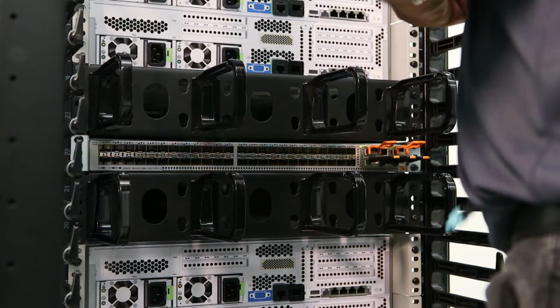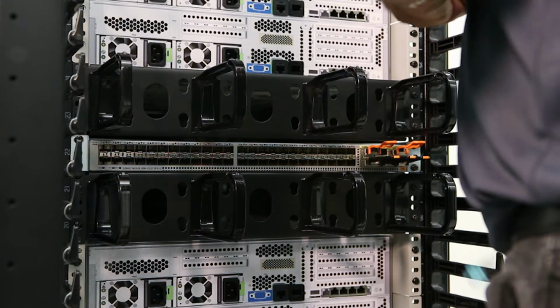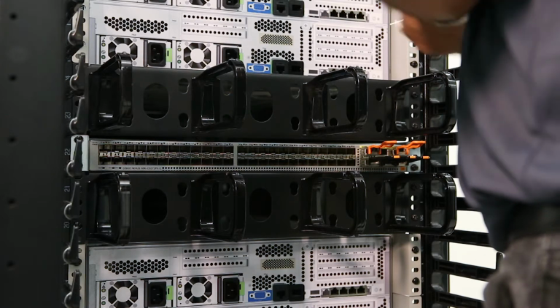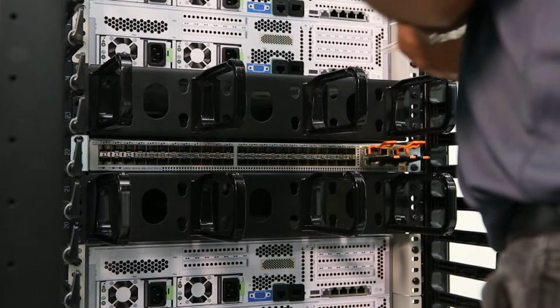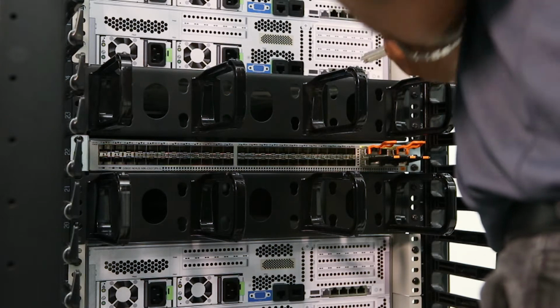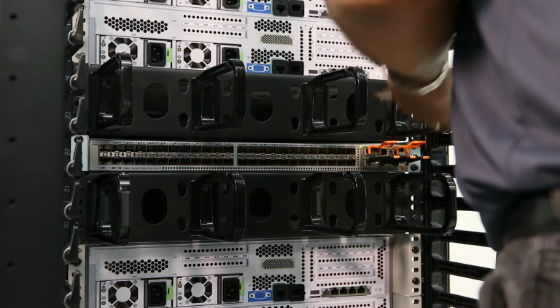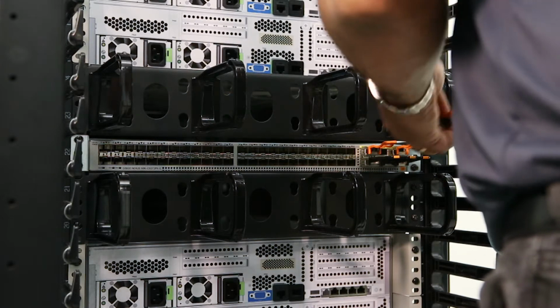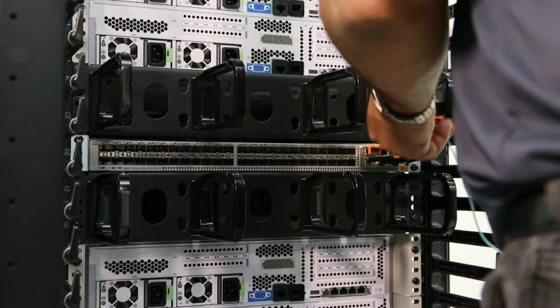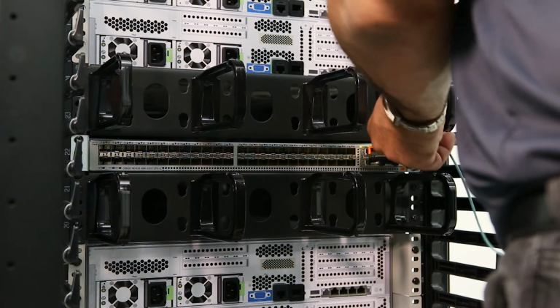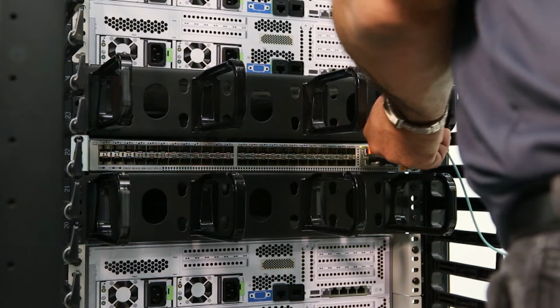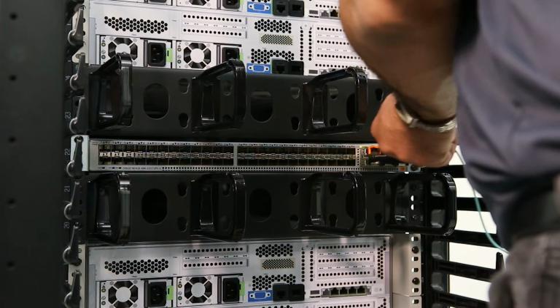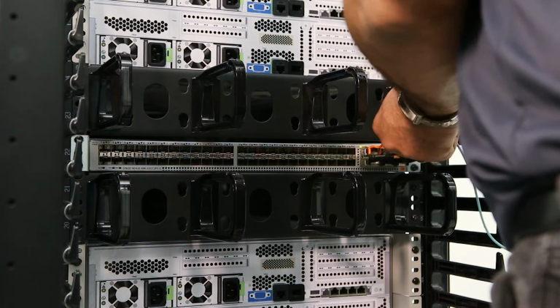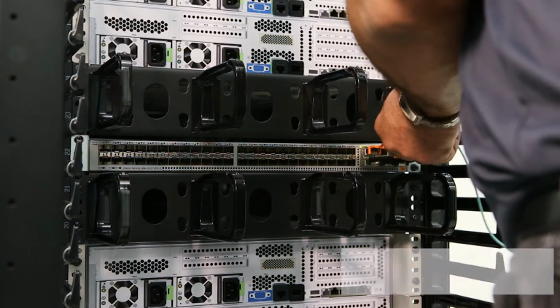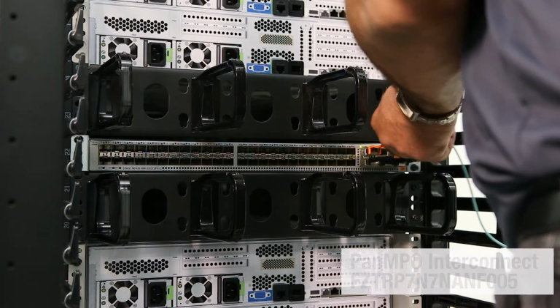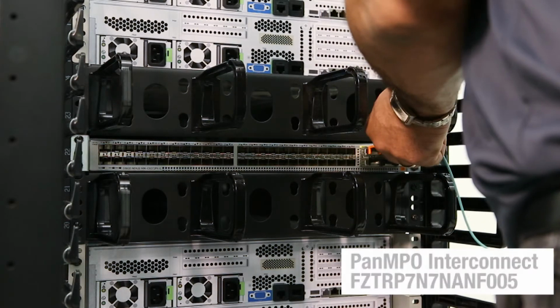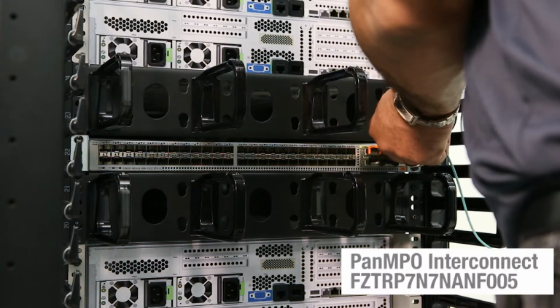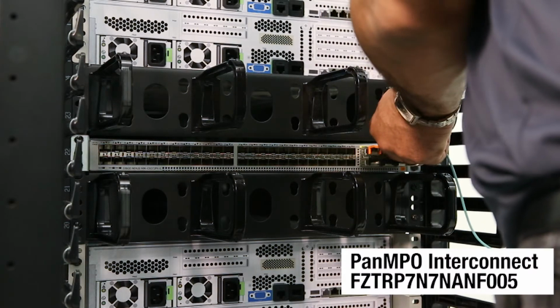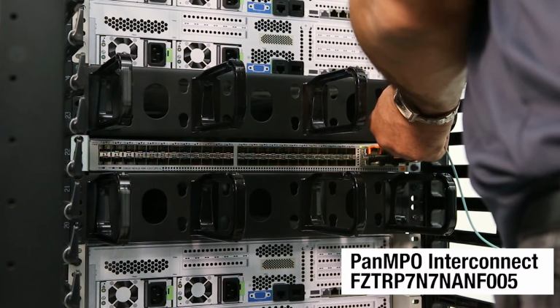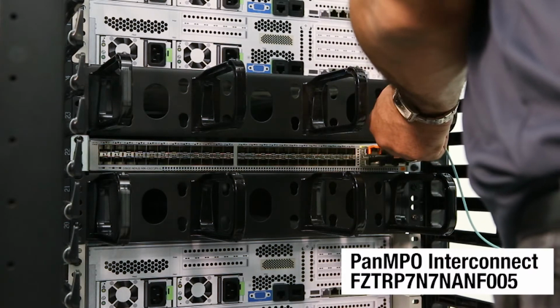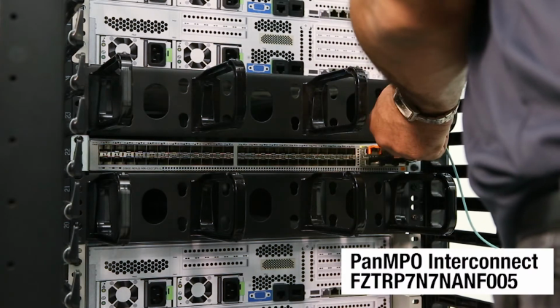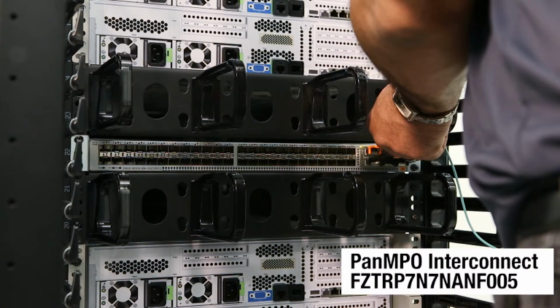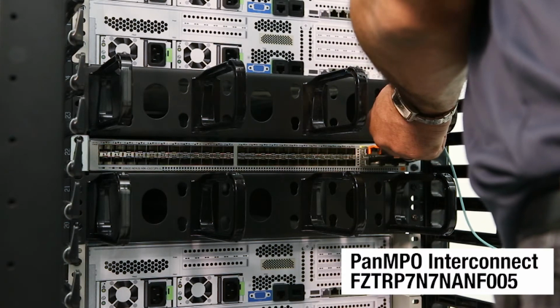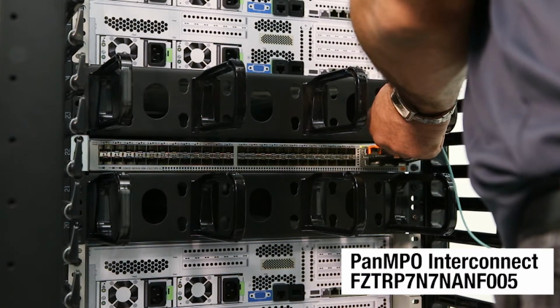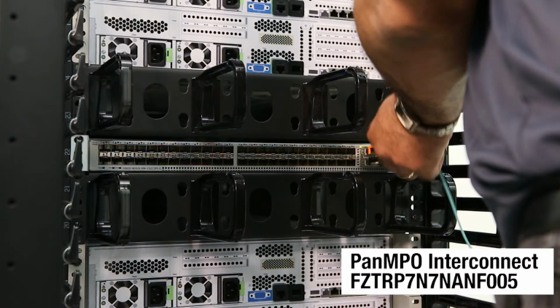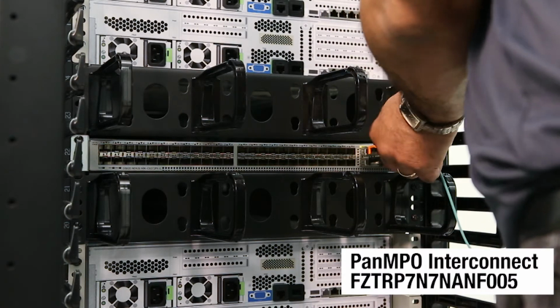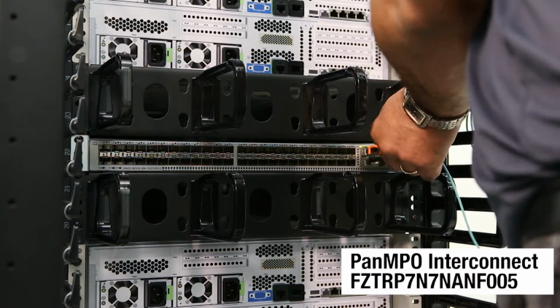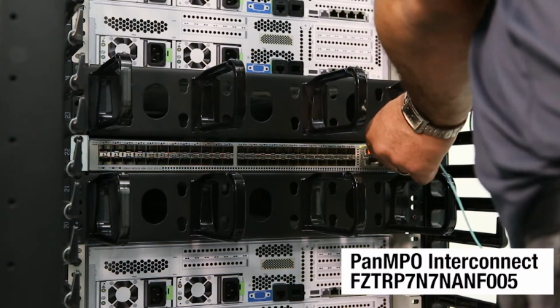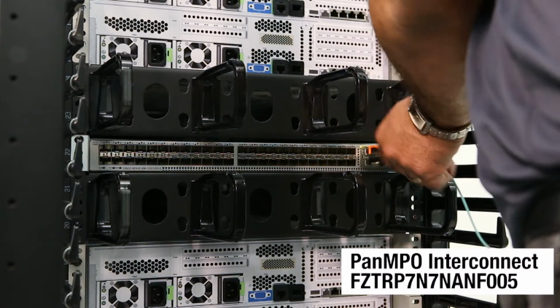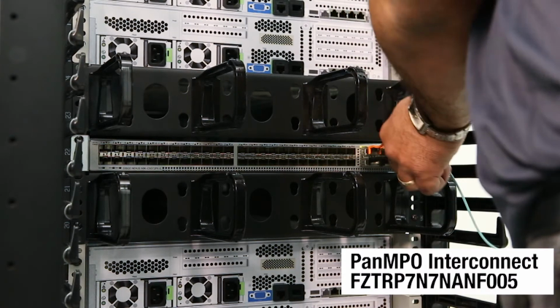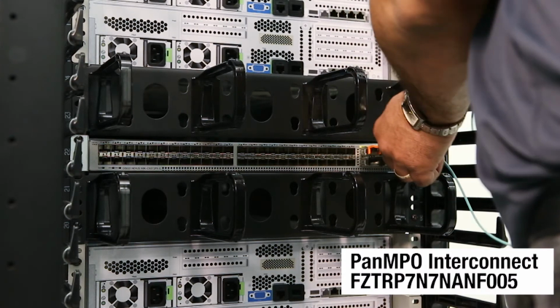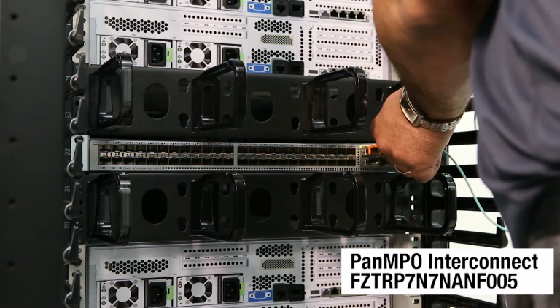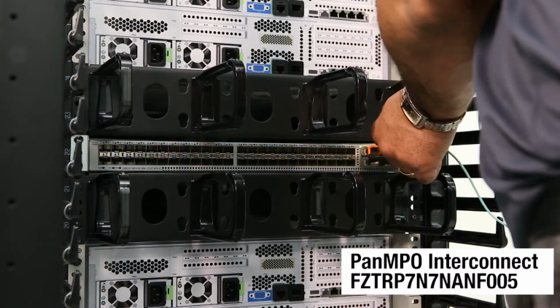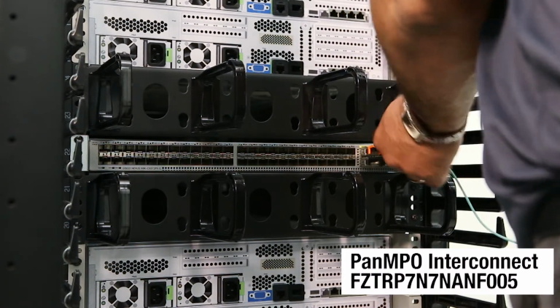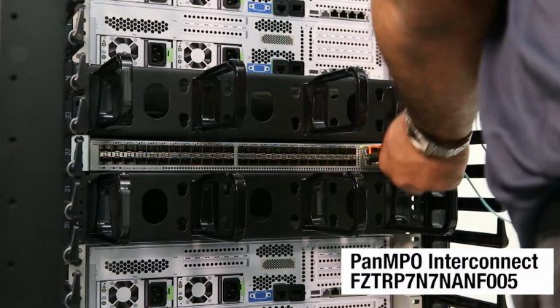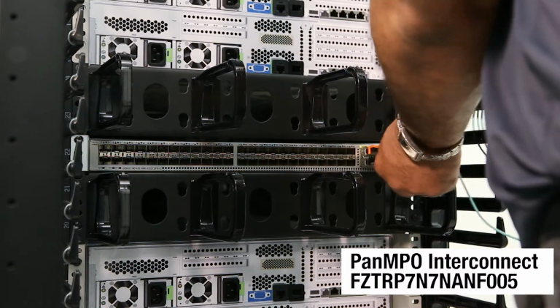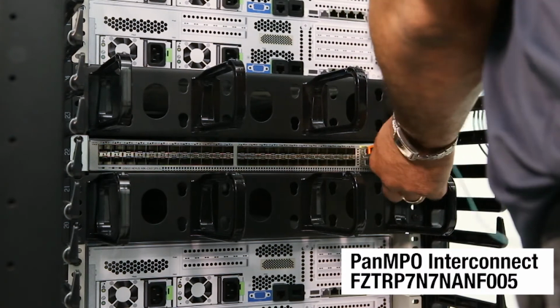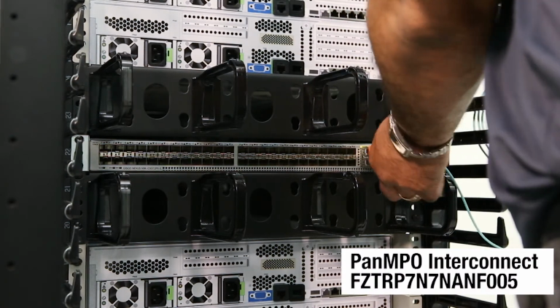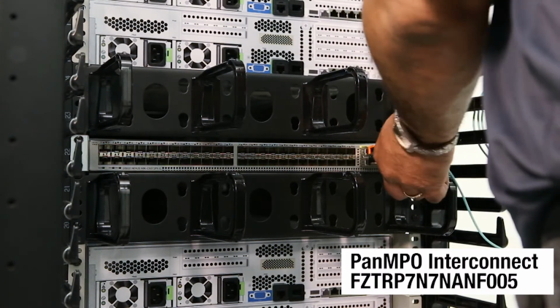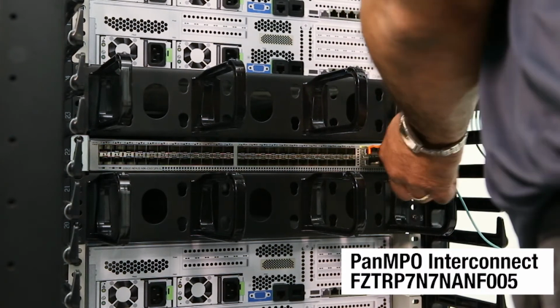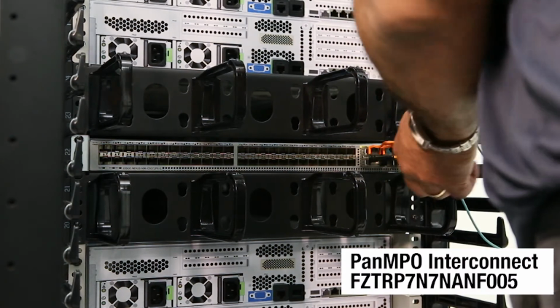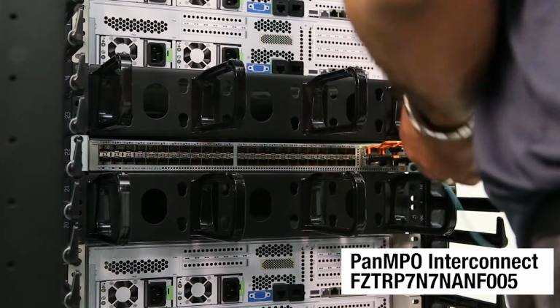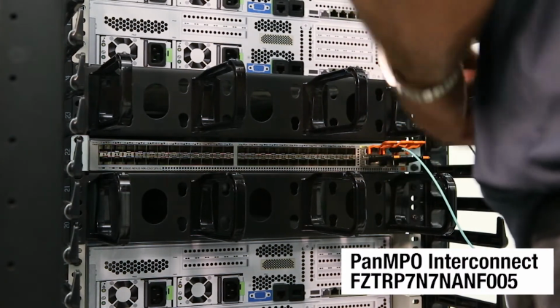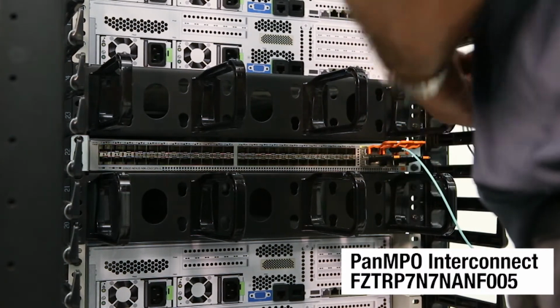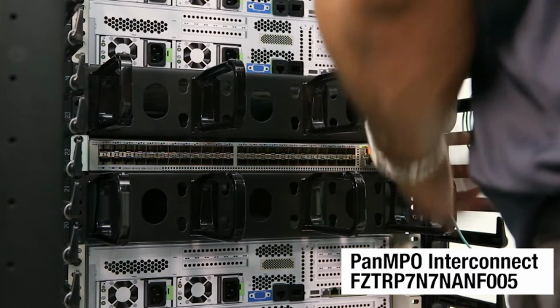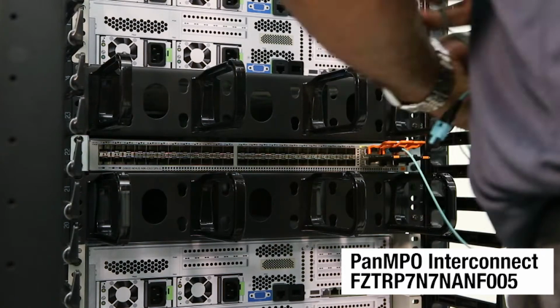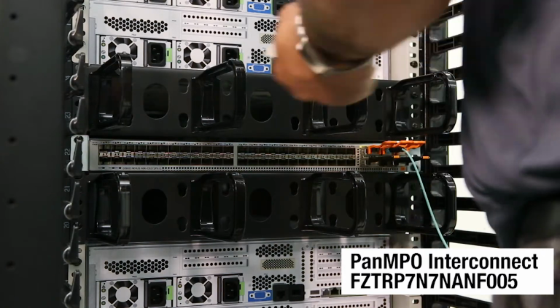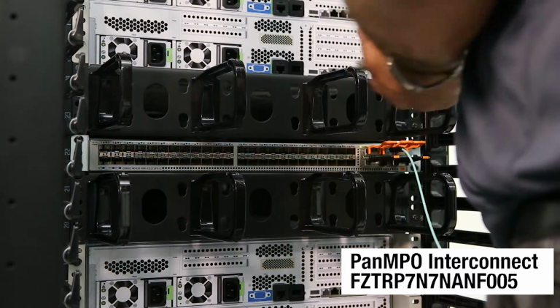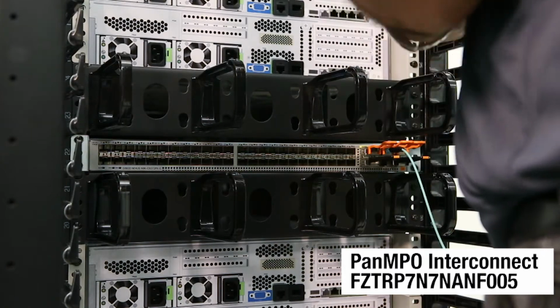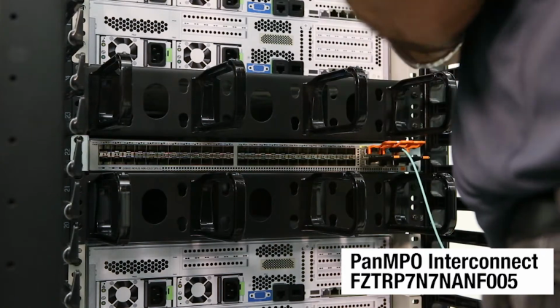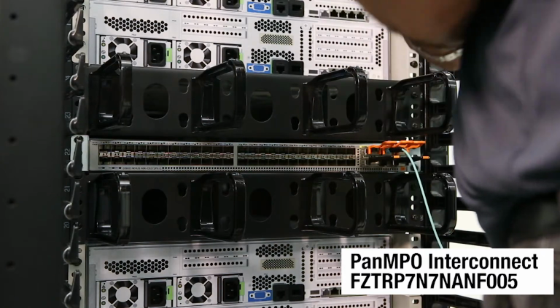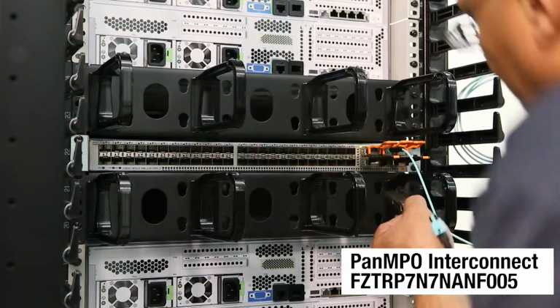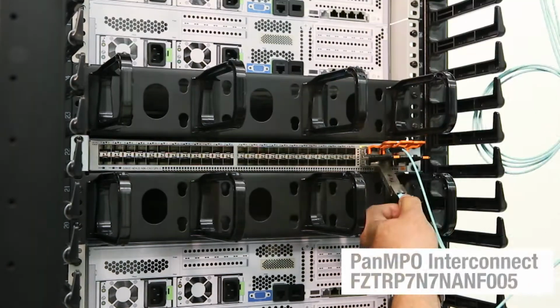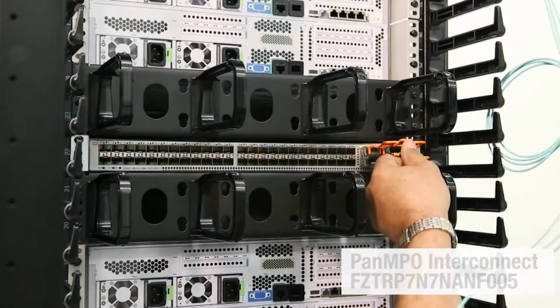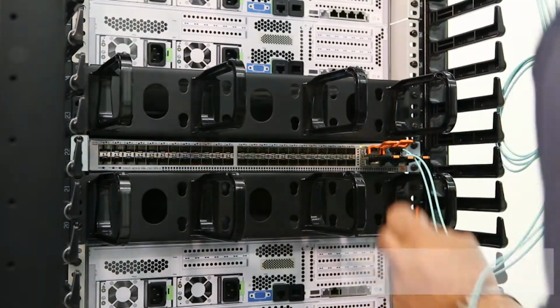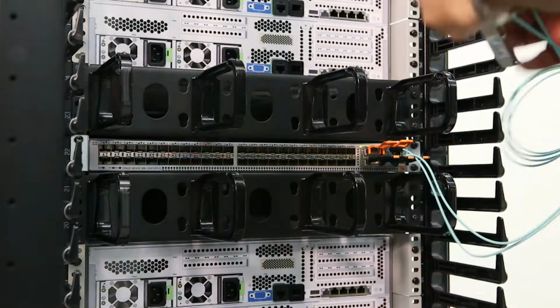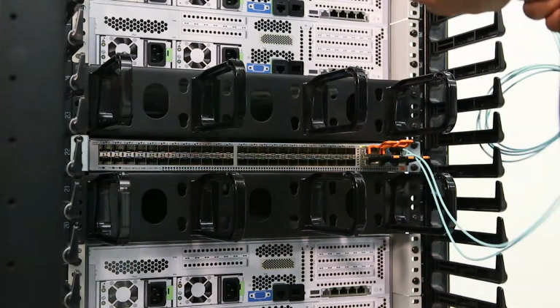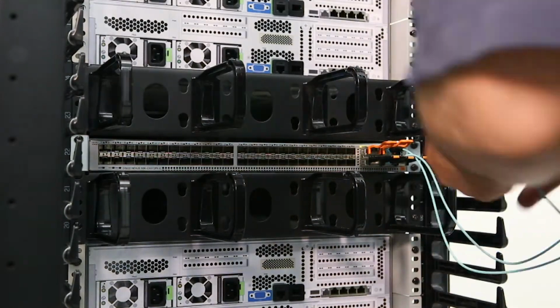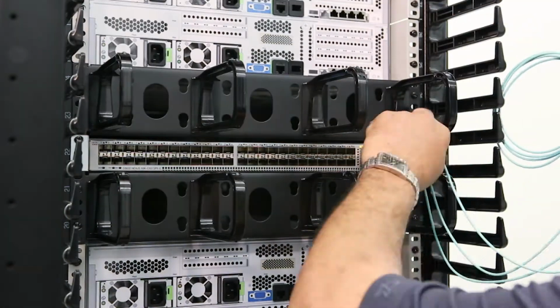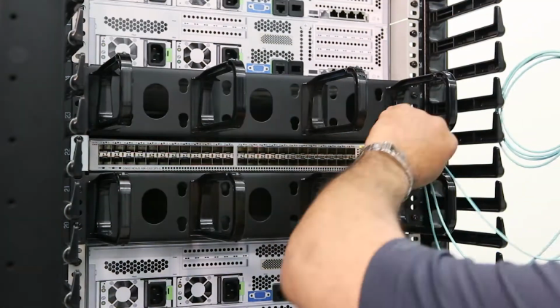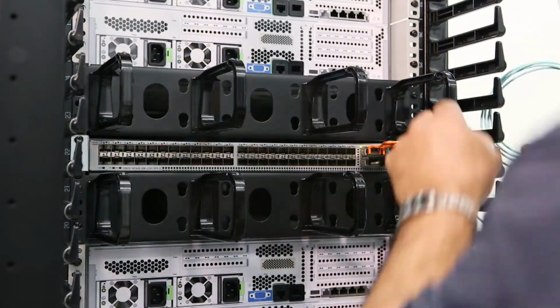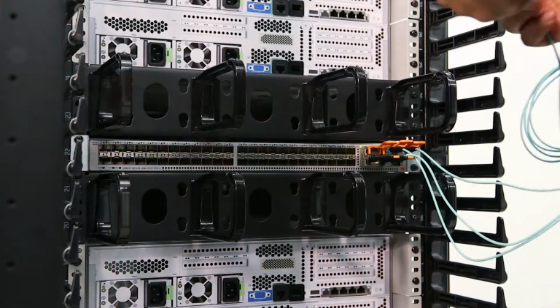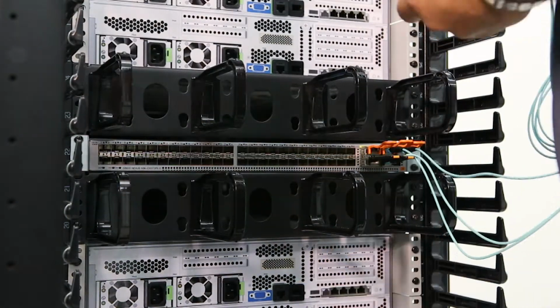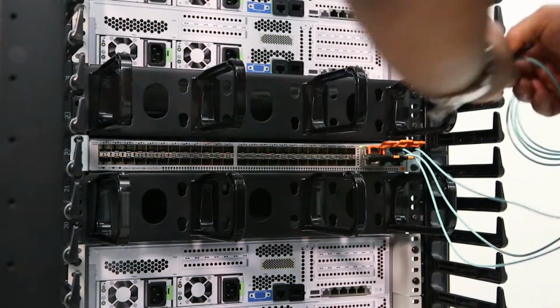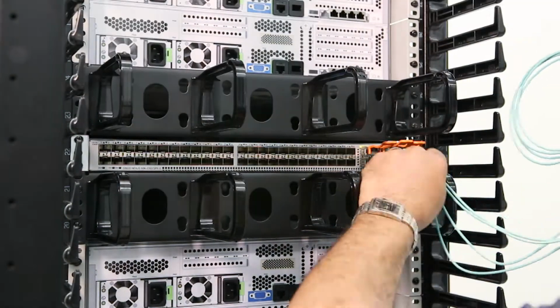When installing the PanMPO fiber interconnect, make sure to maintain the correct bend radius using the vertical in-cabinet cable manager.